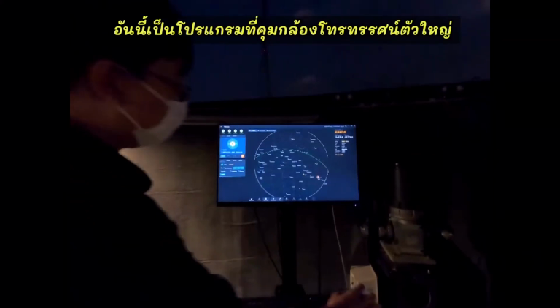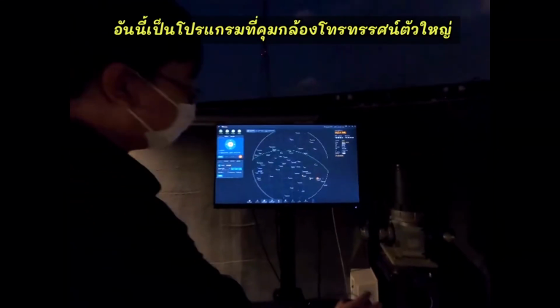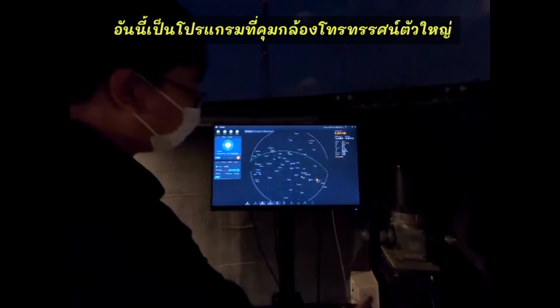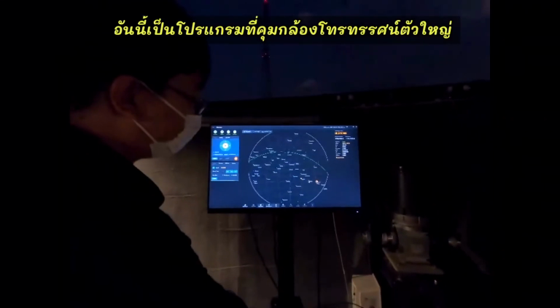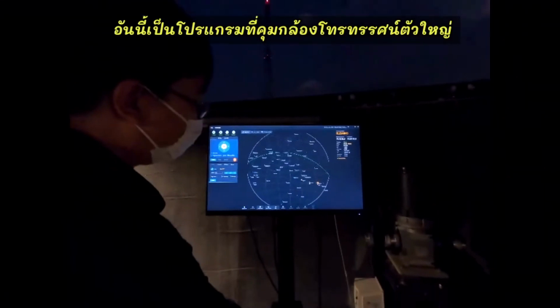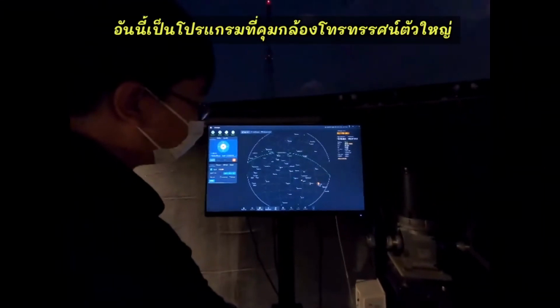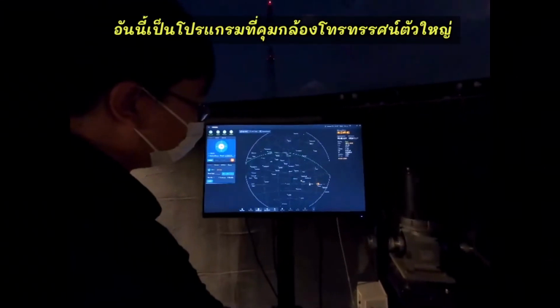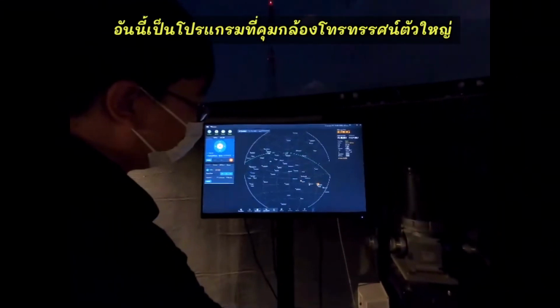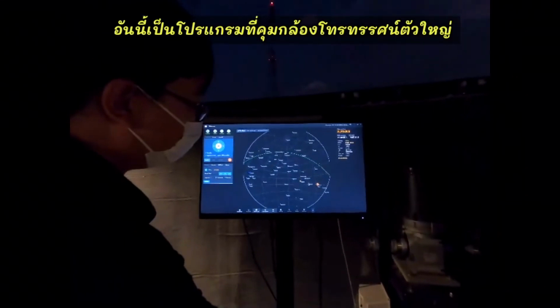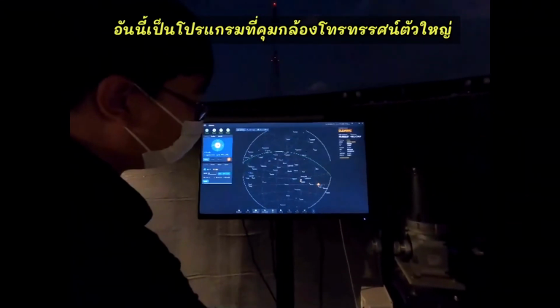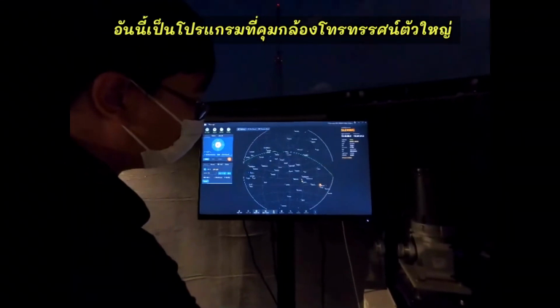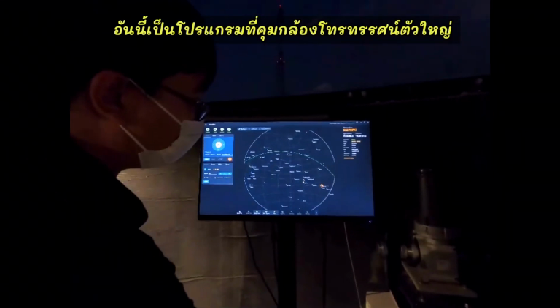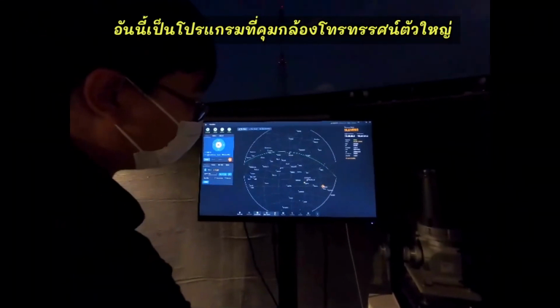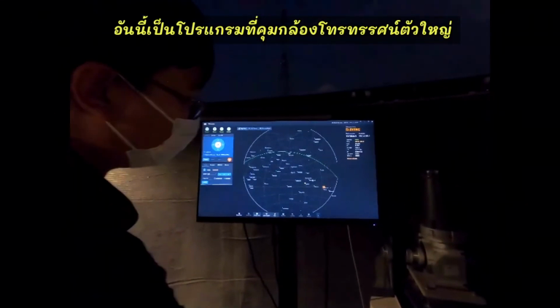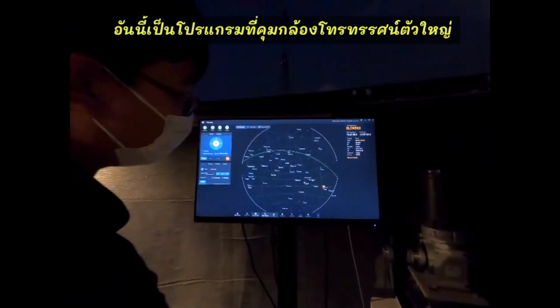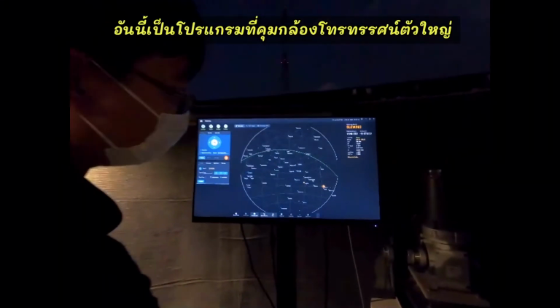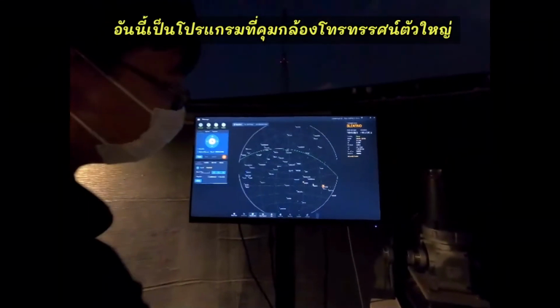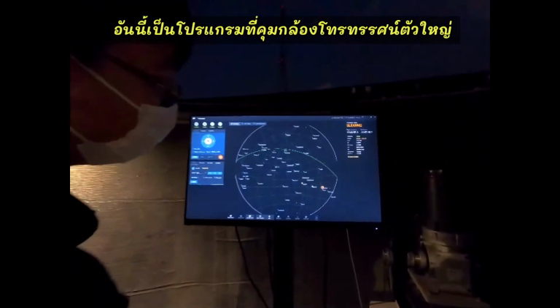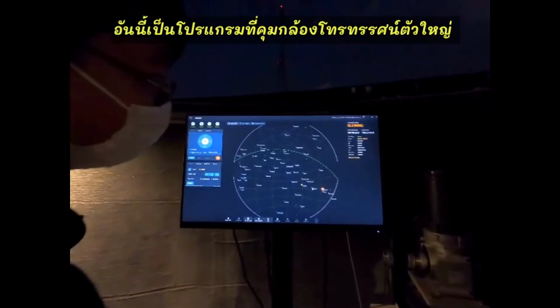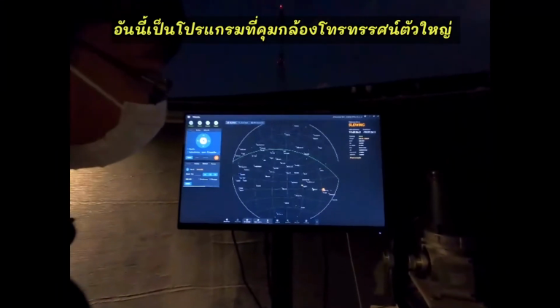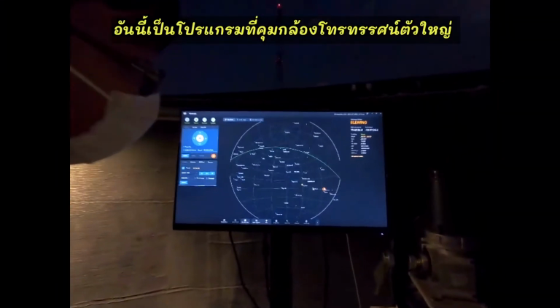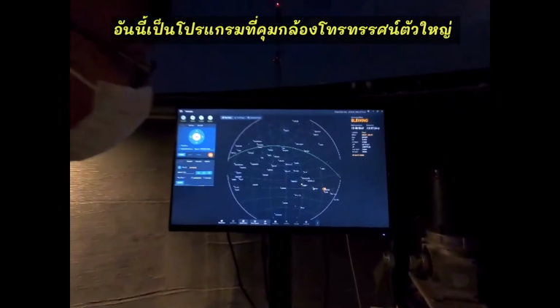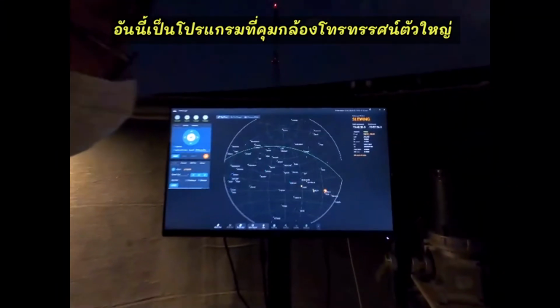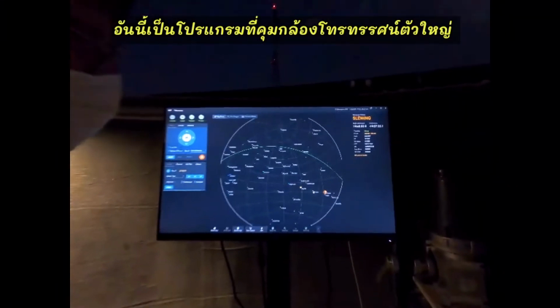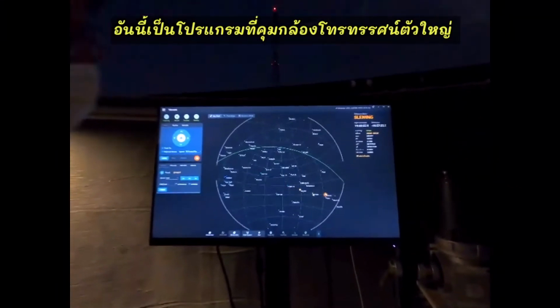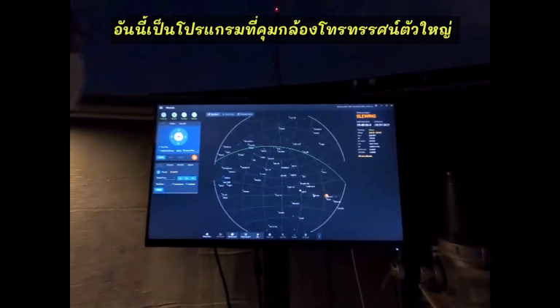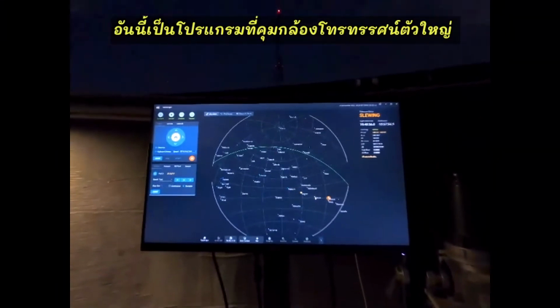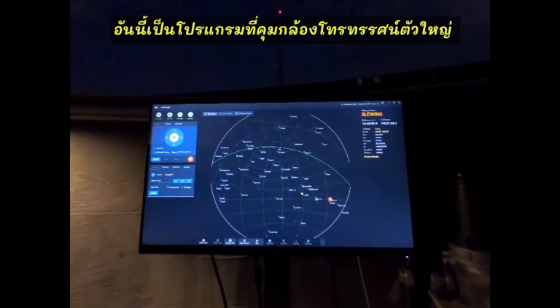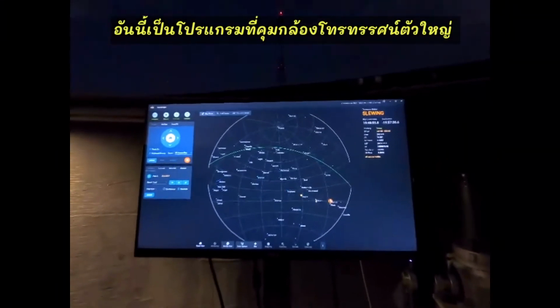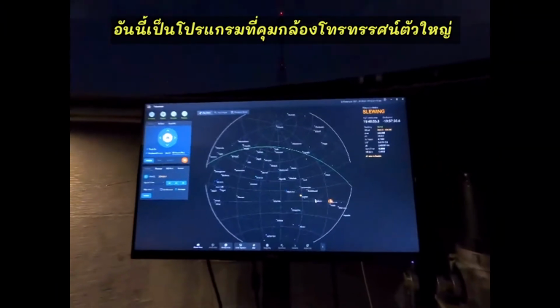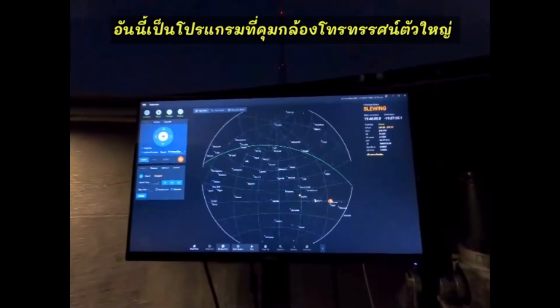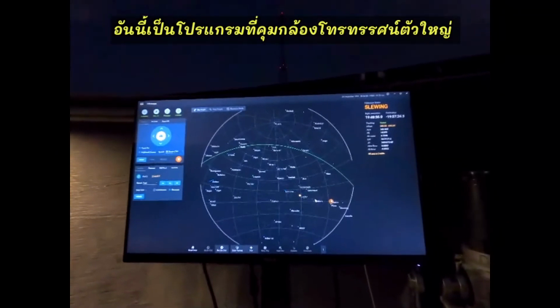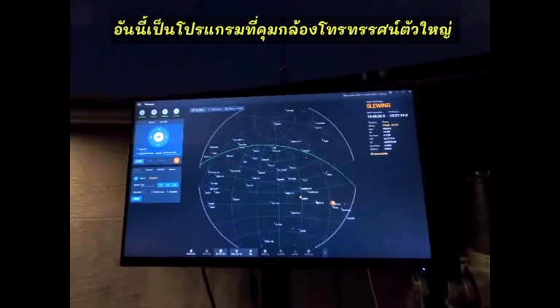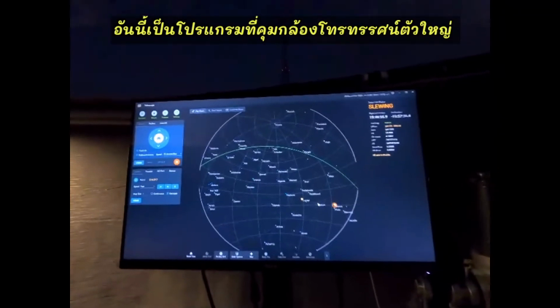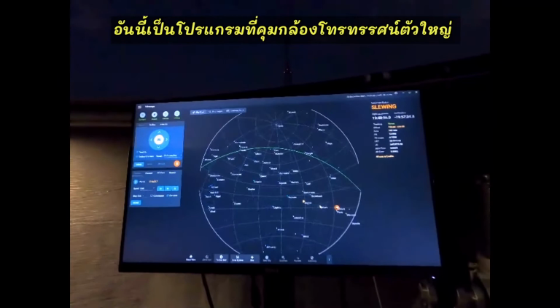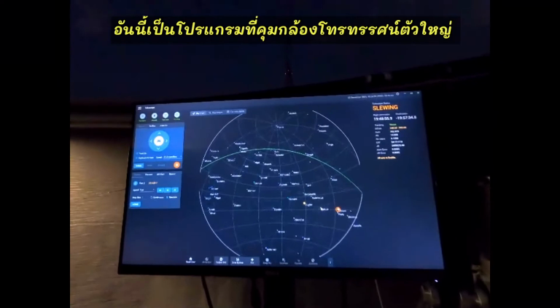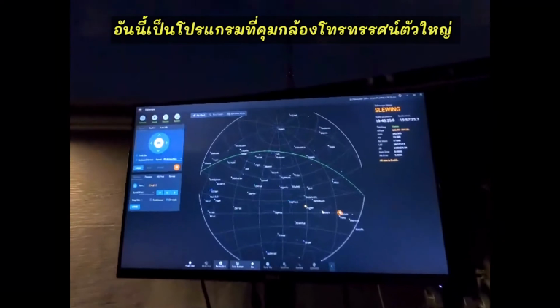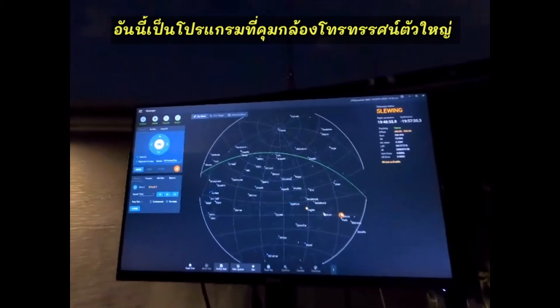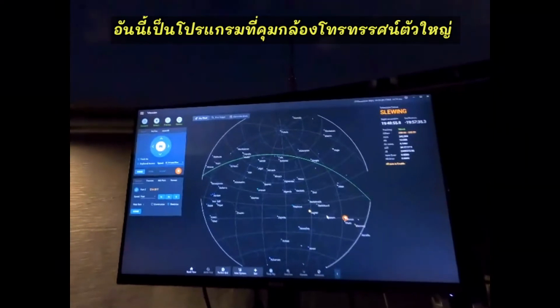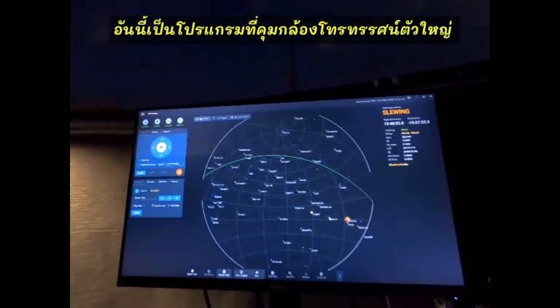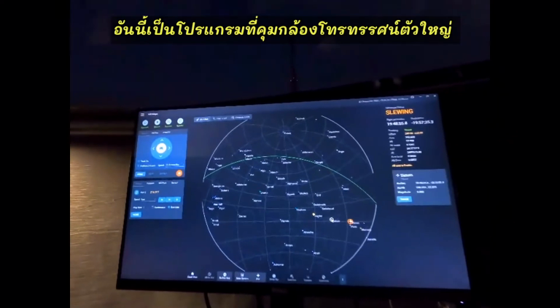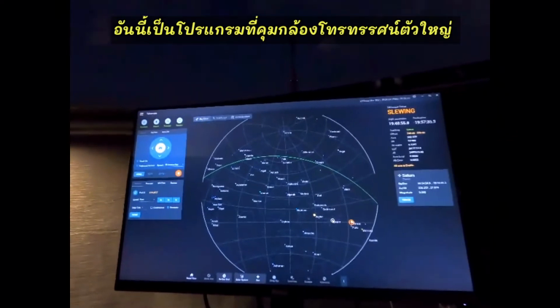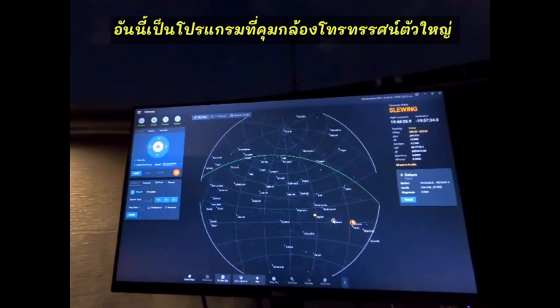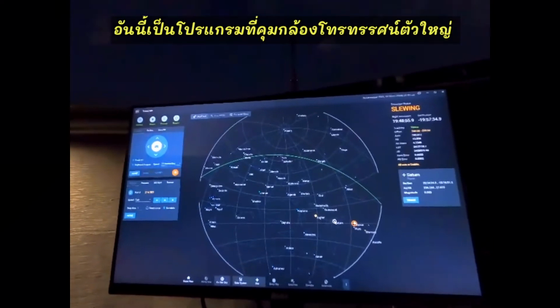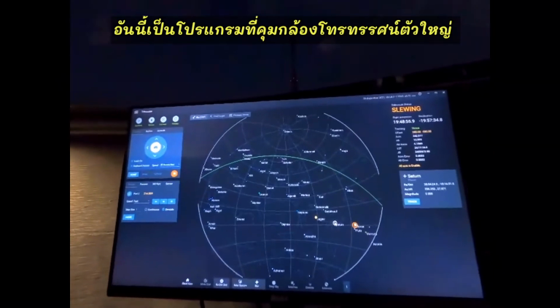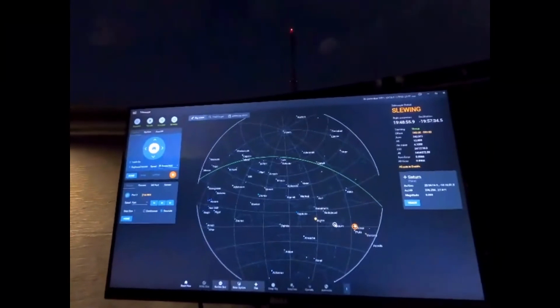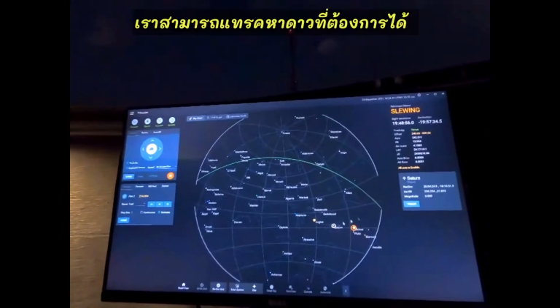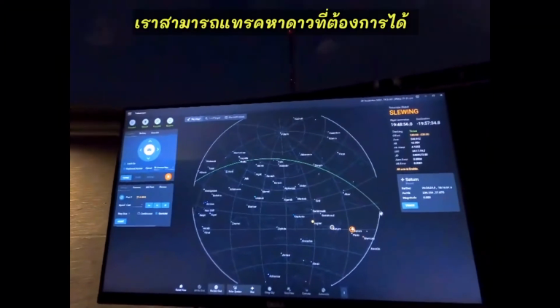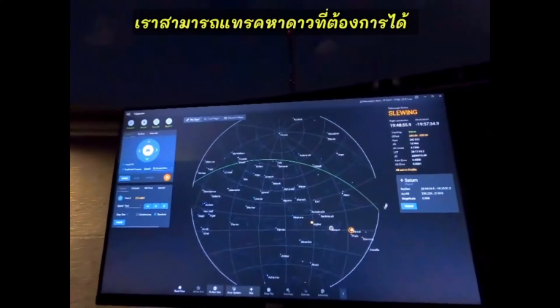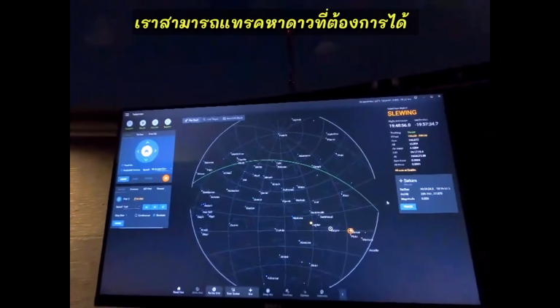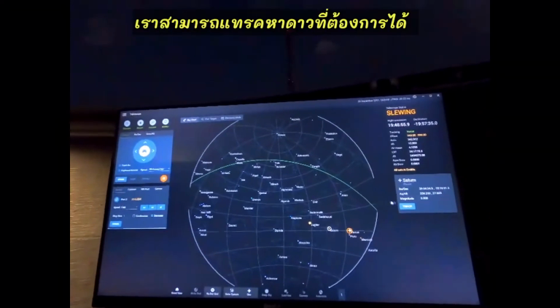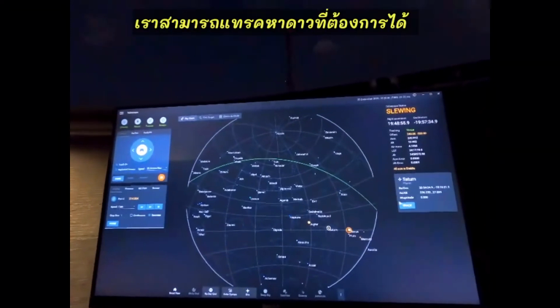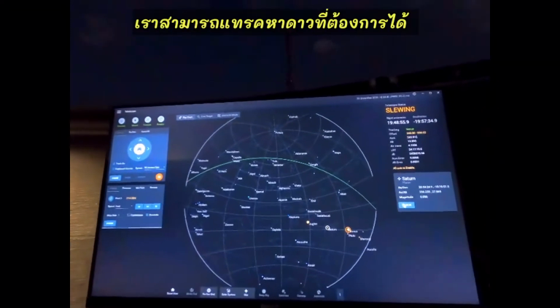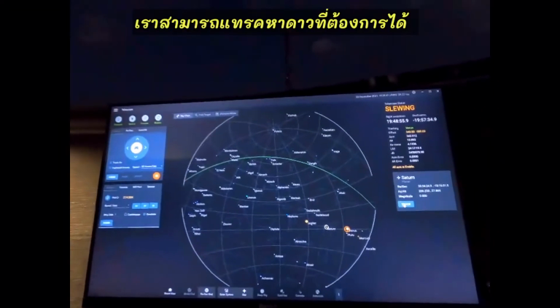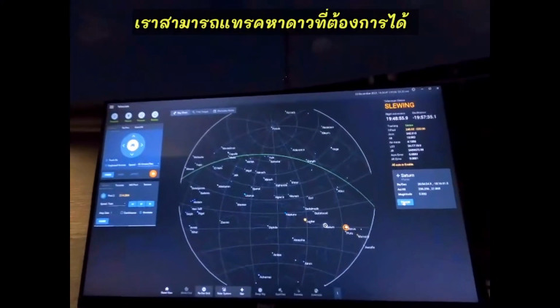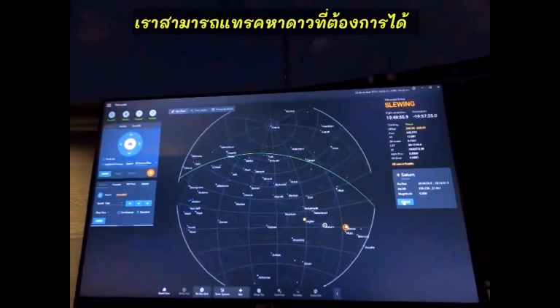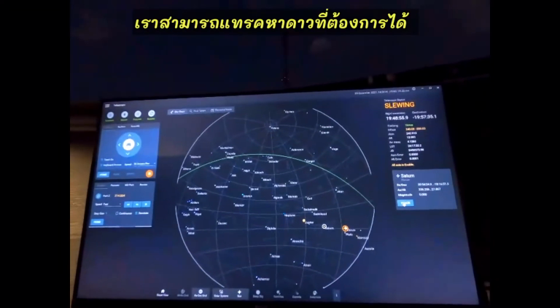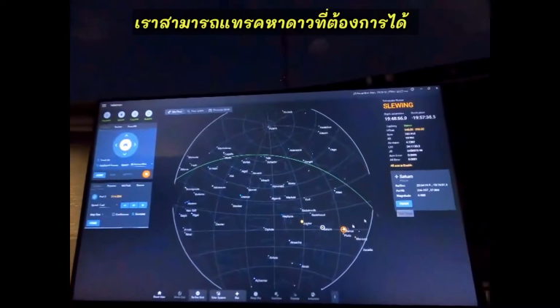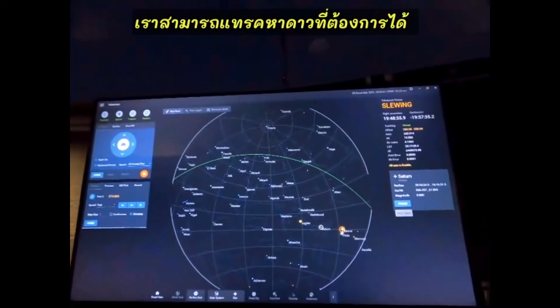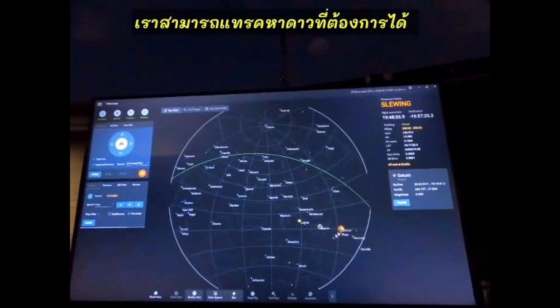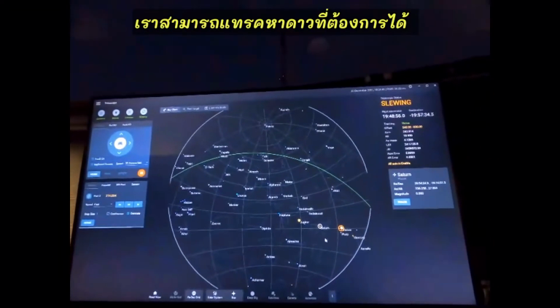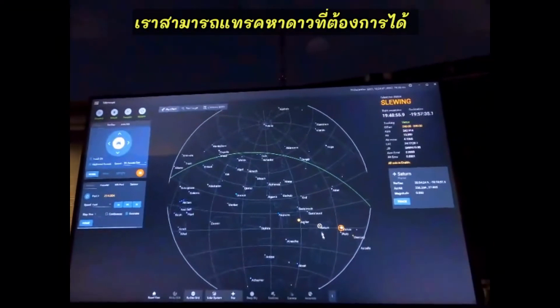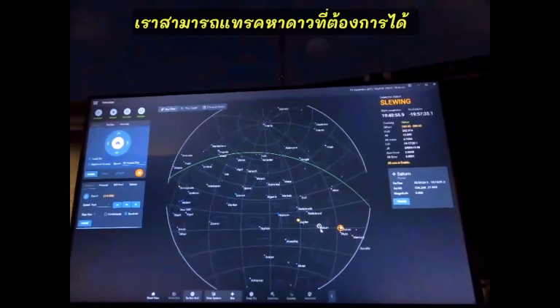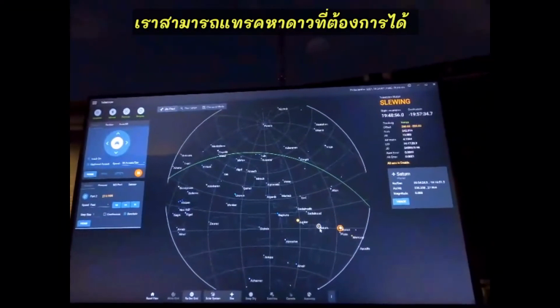This program is used to control the telescope to track stars and follow that star.